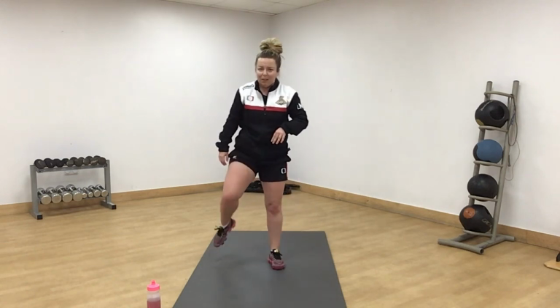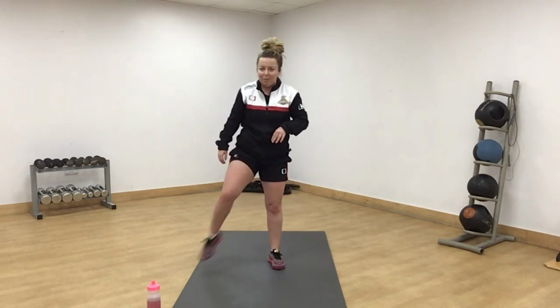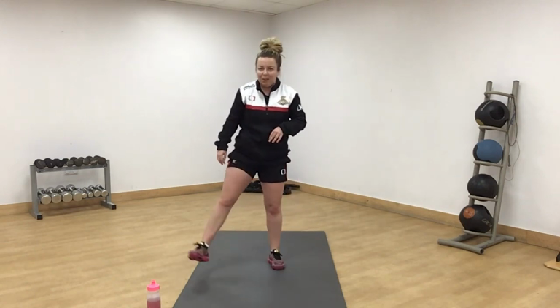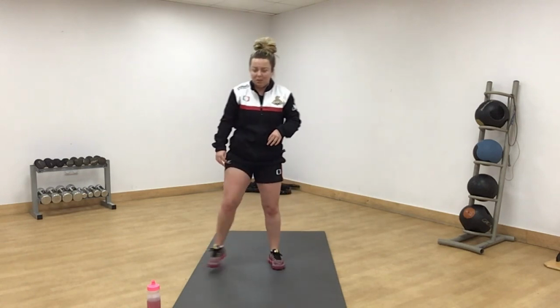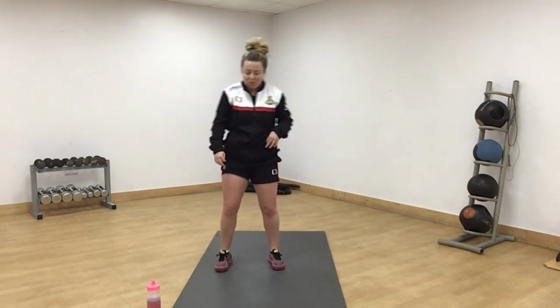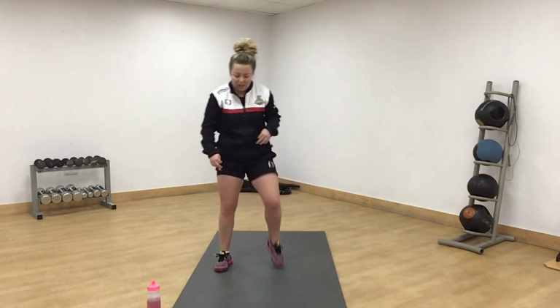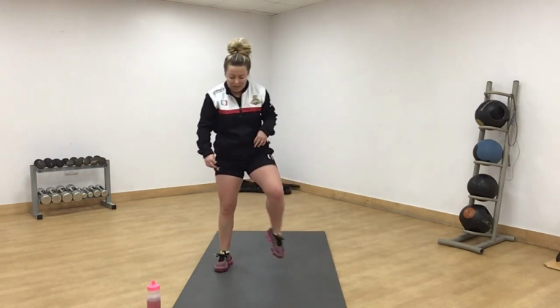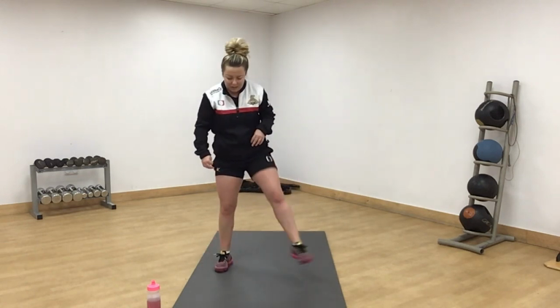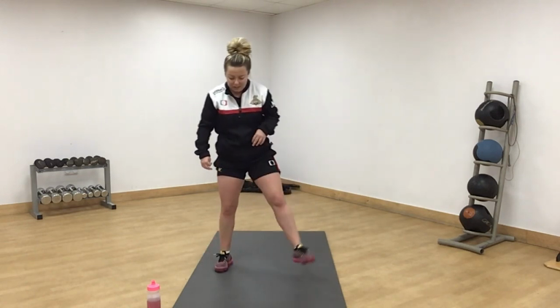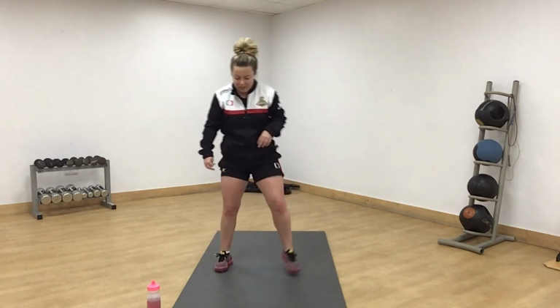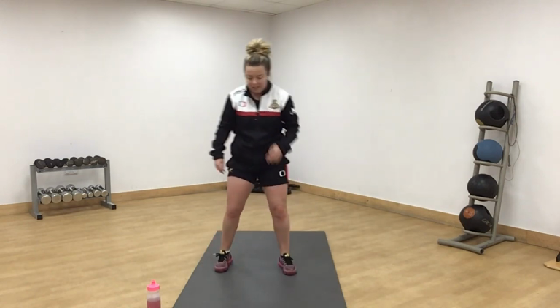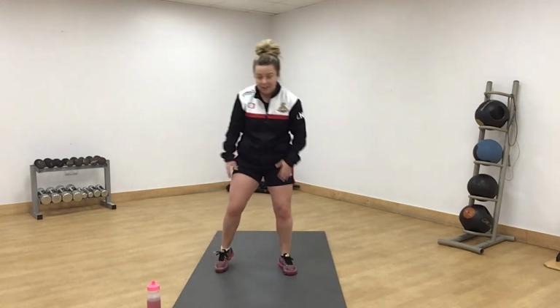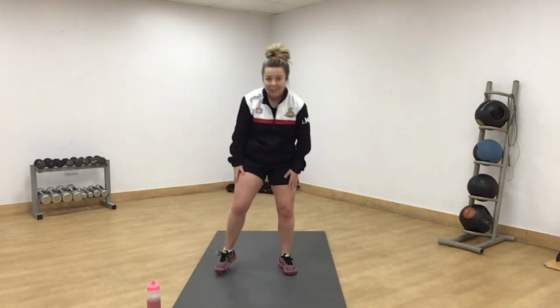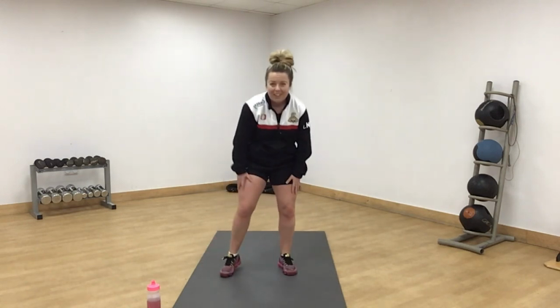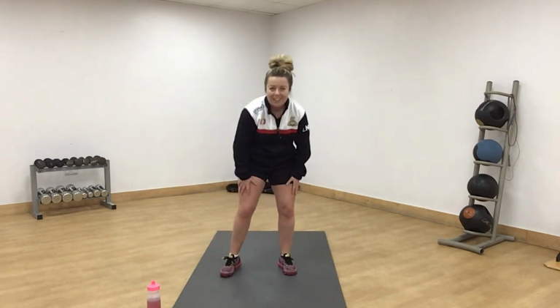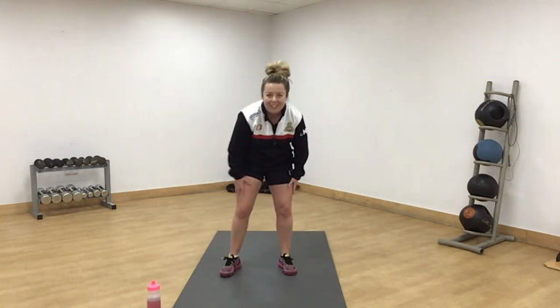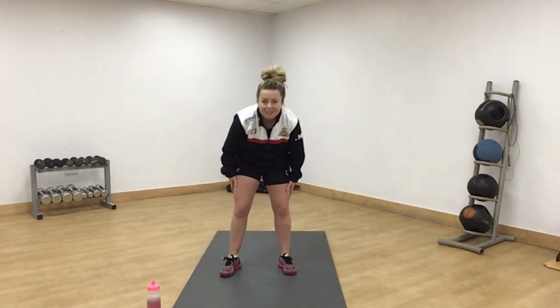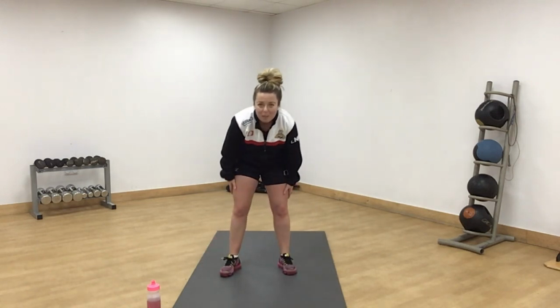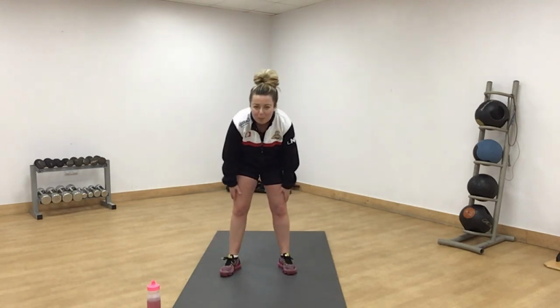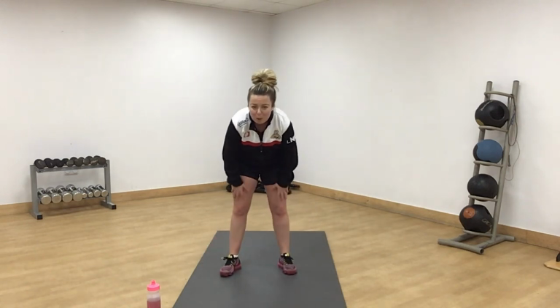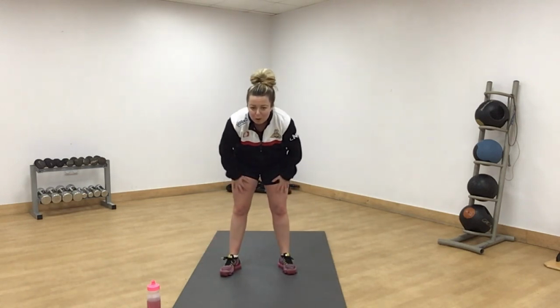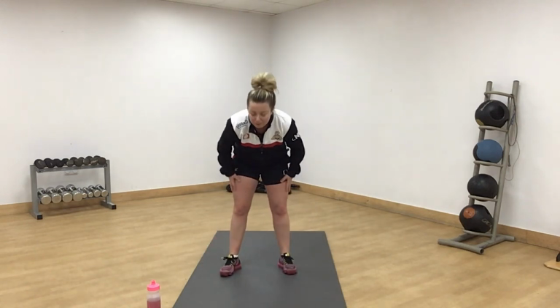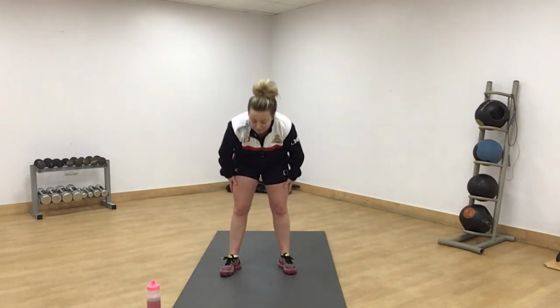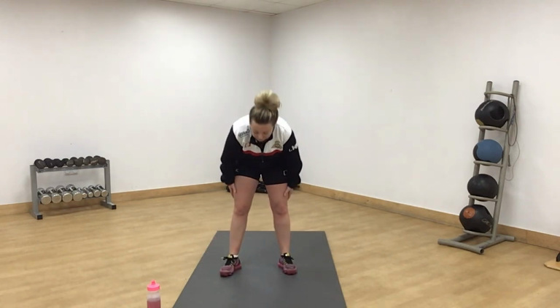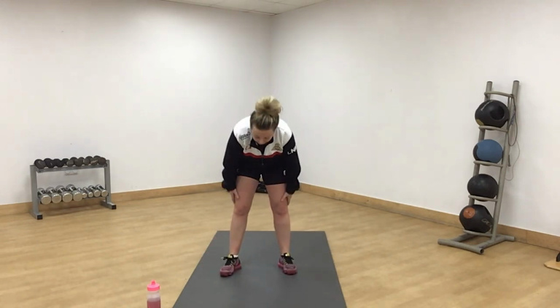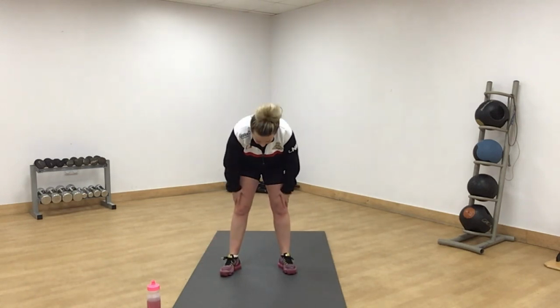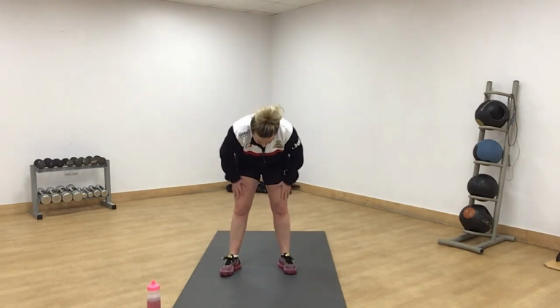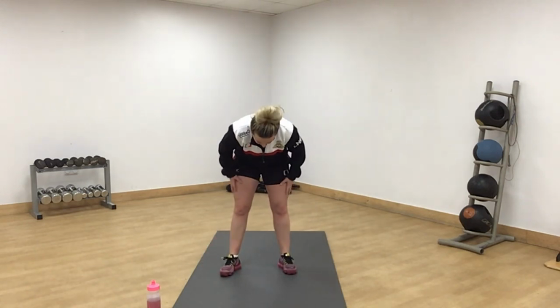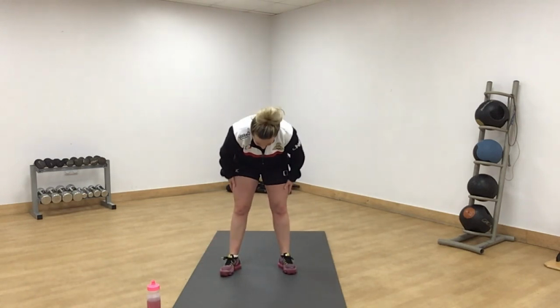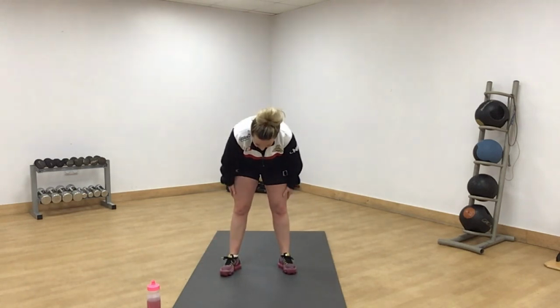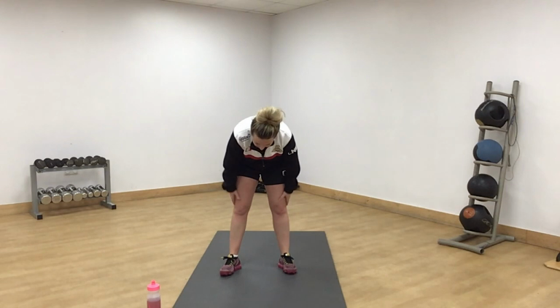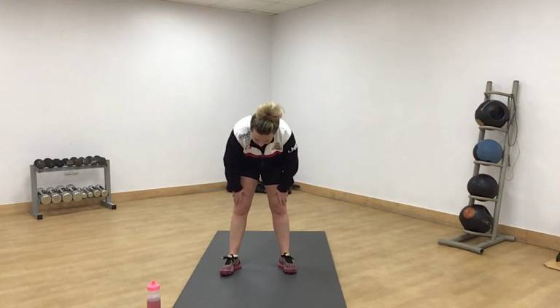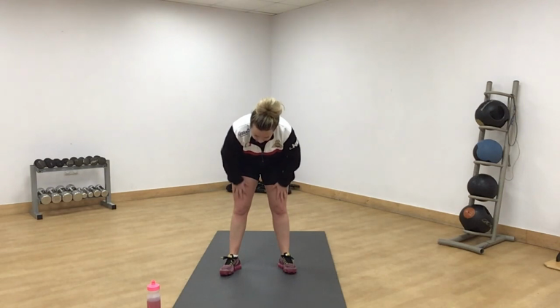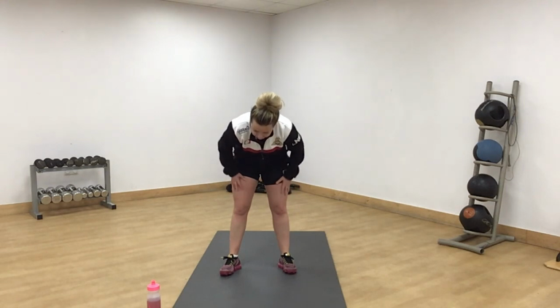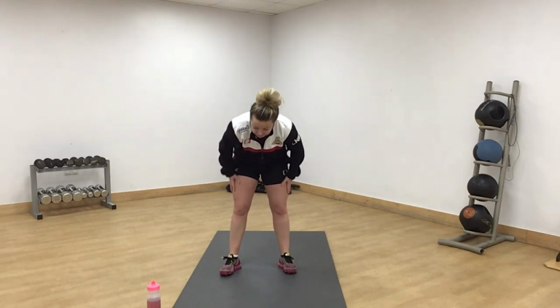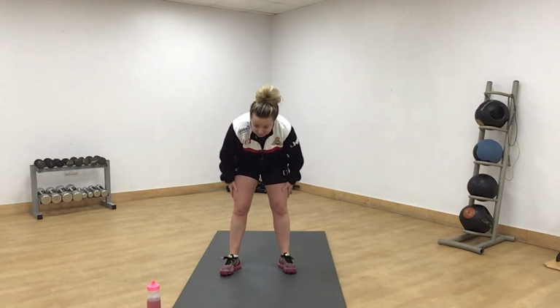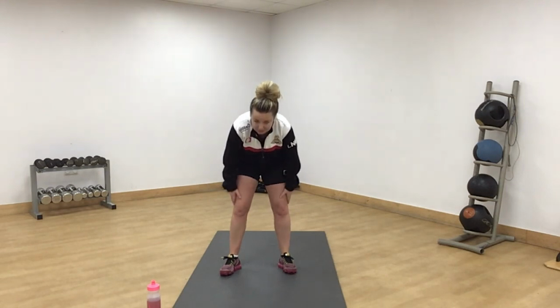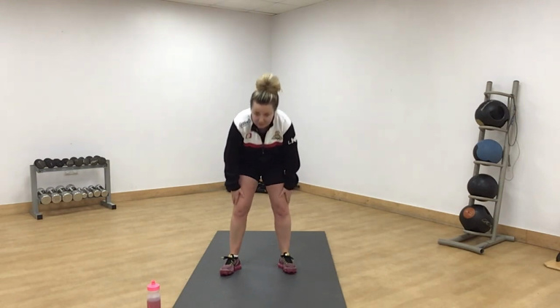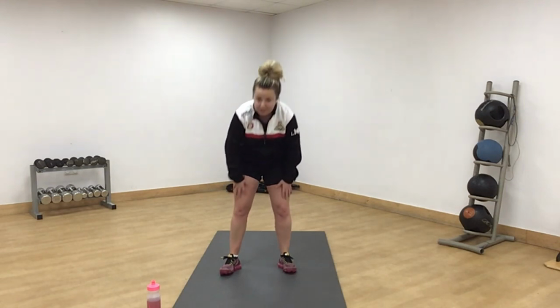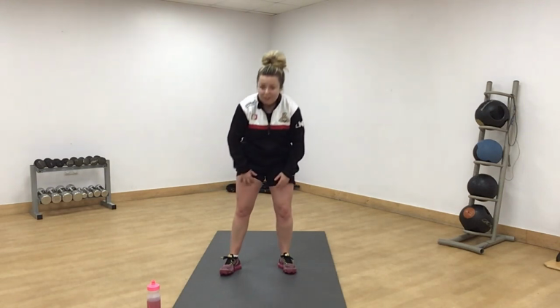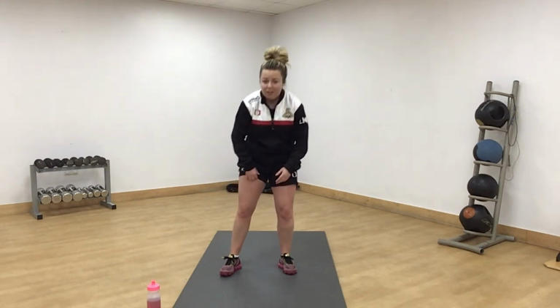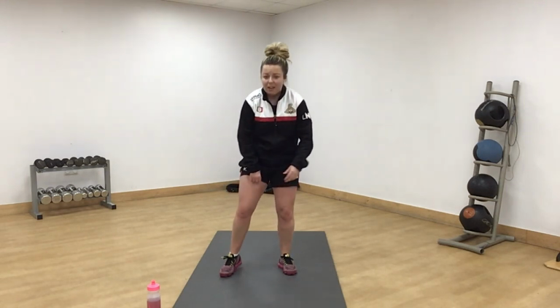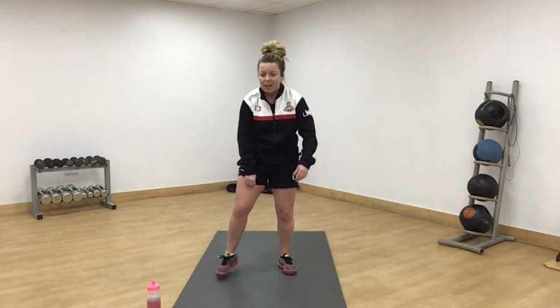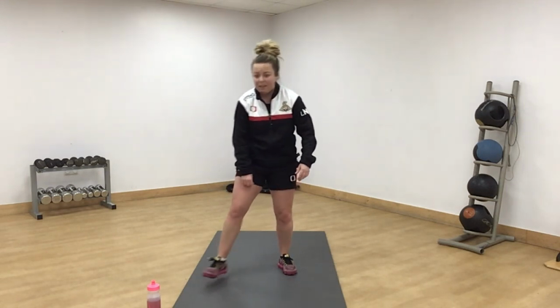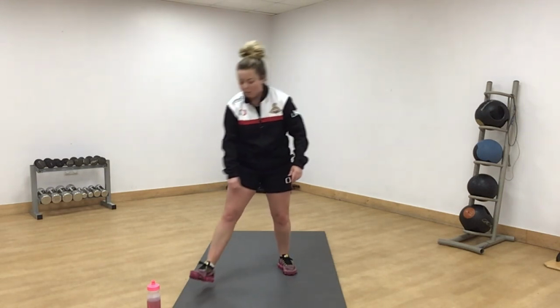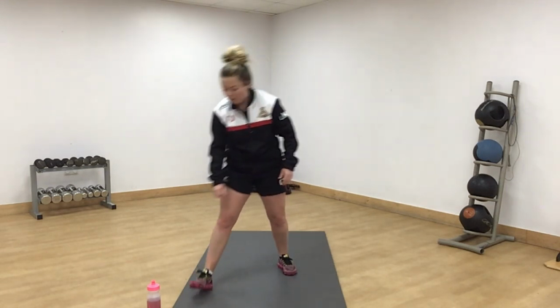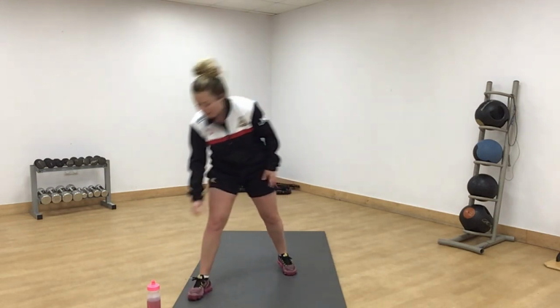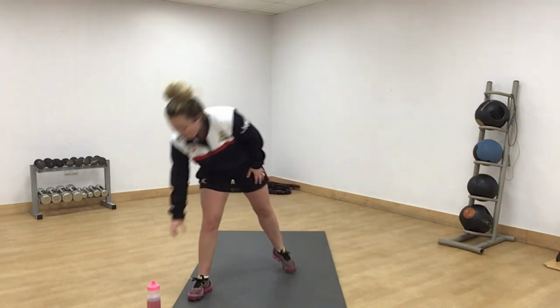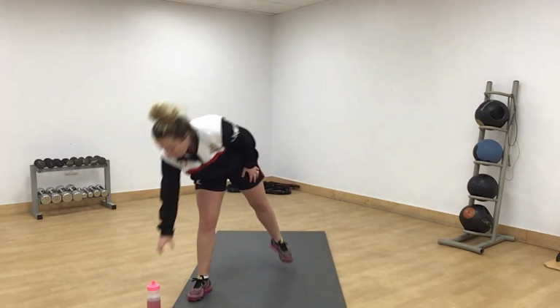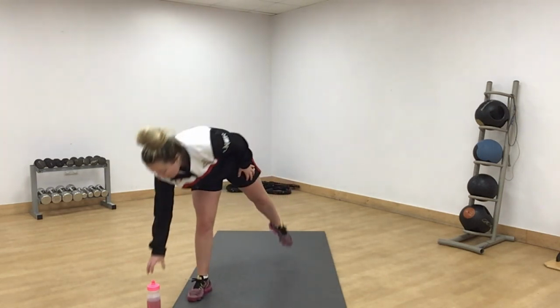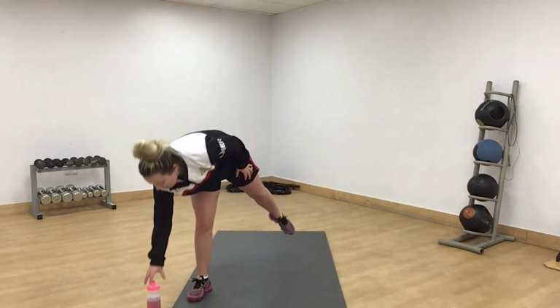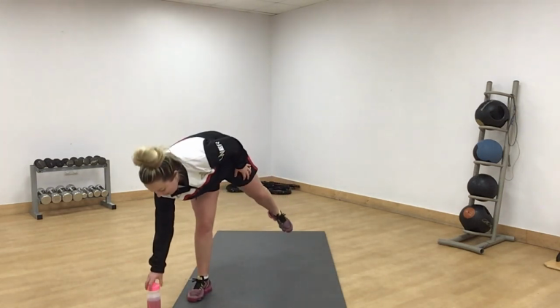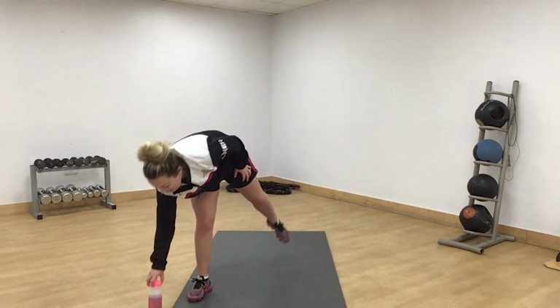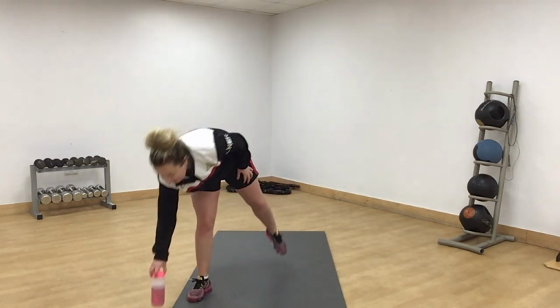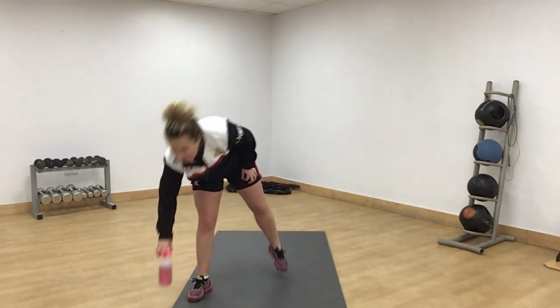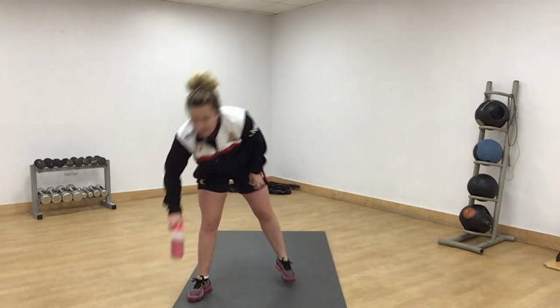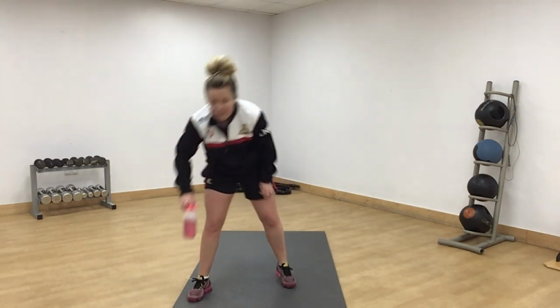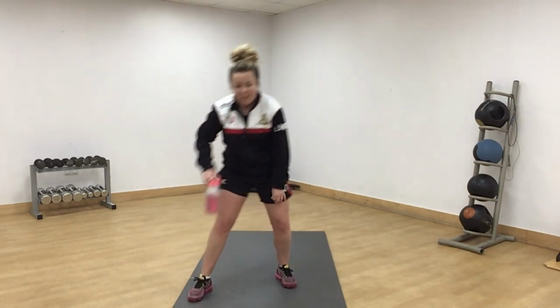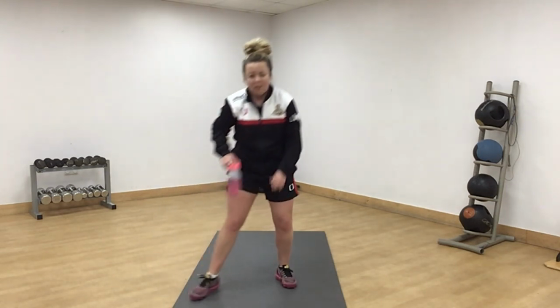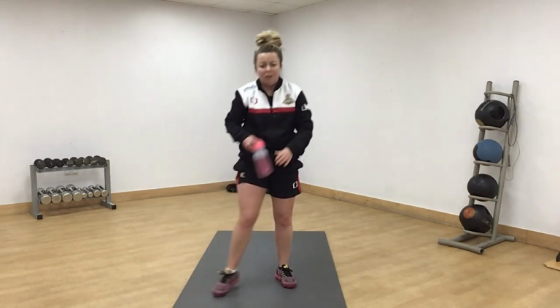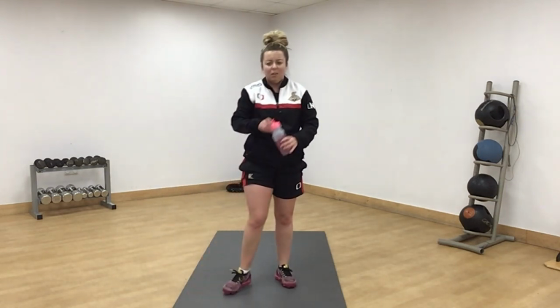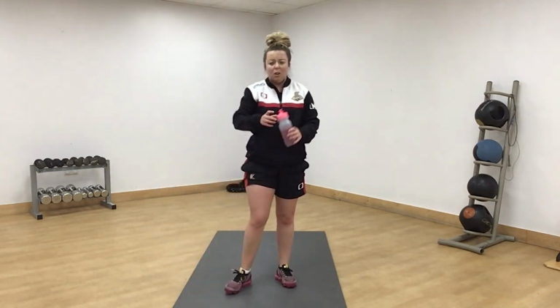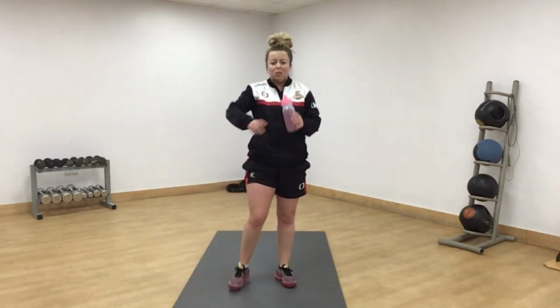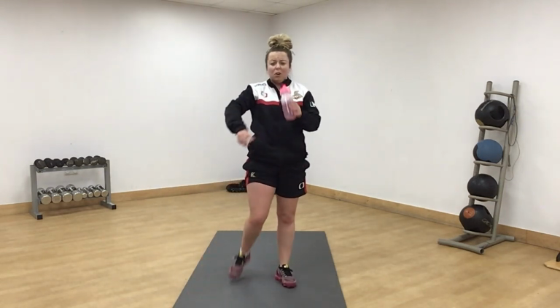Give it a little shake — nice little burn on the quads there. Get a little drink everyone. Round 4 done.